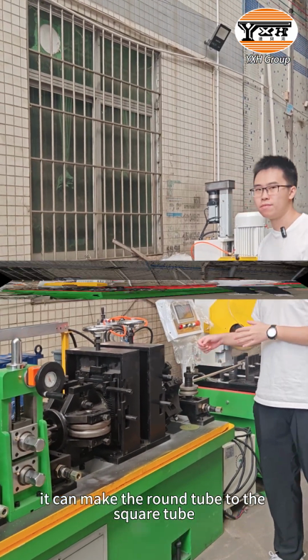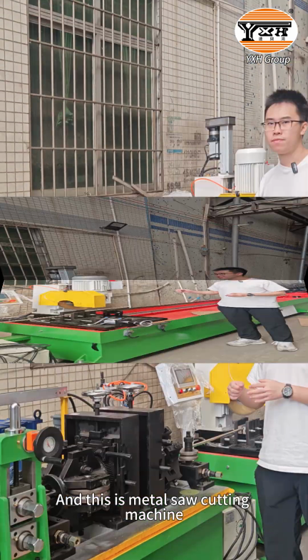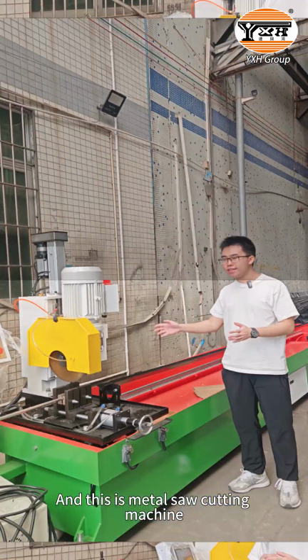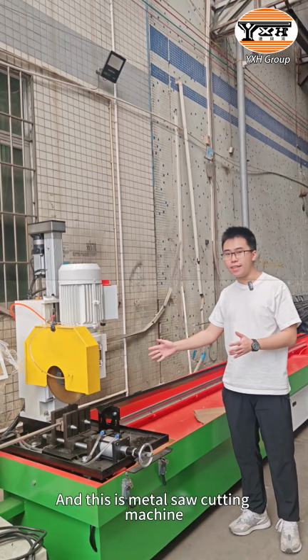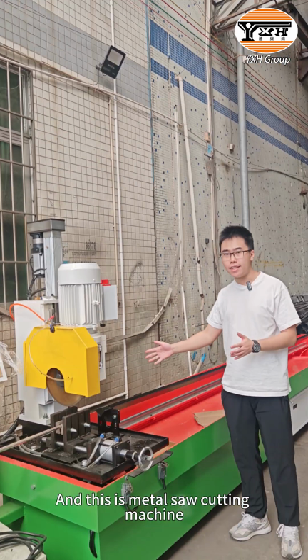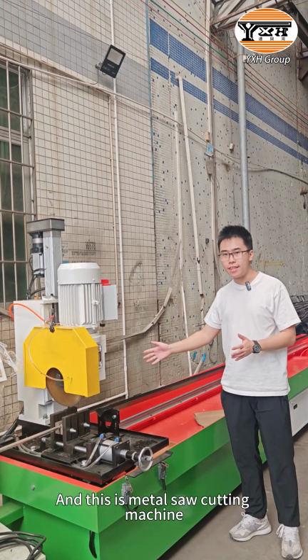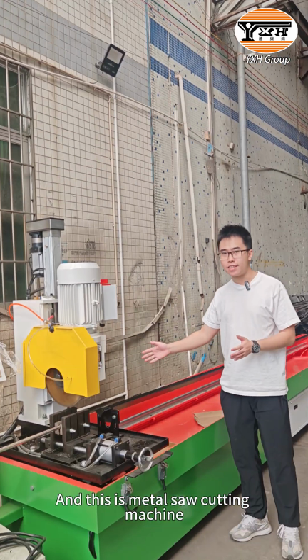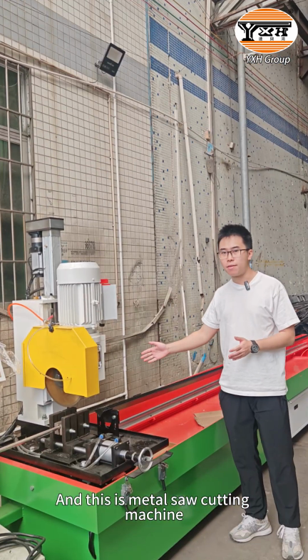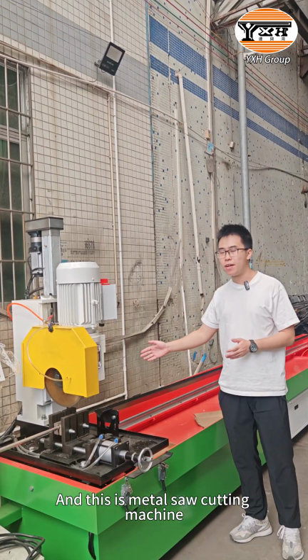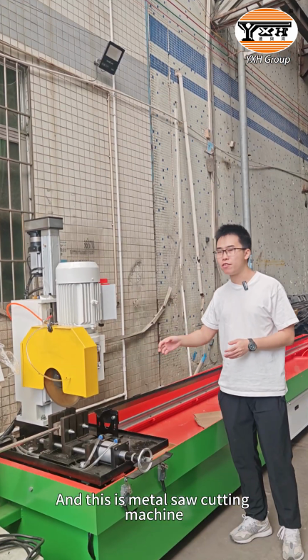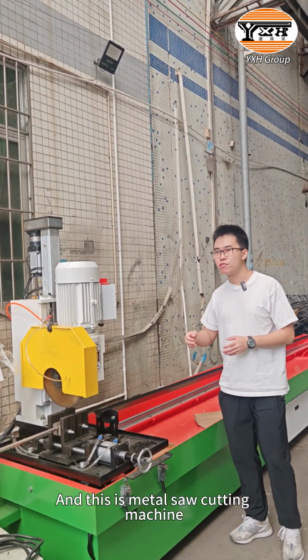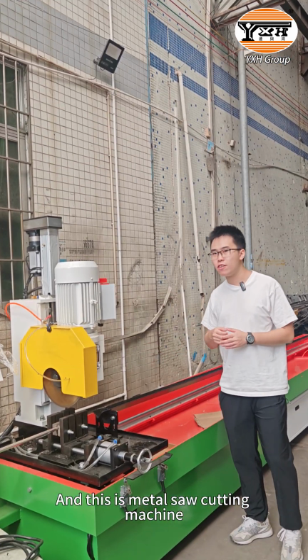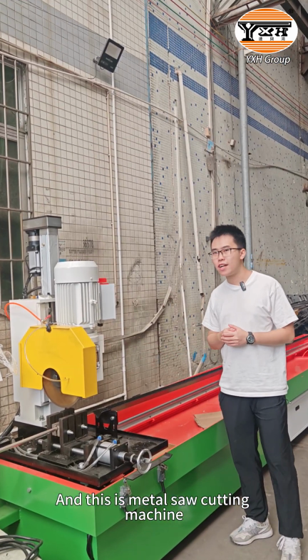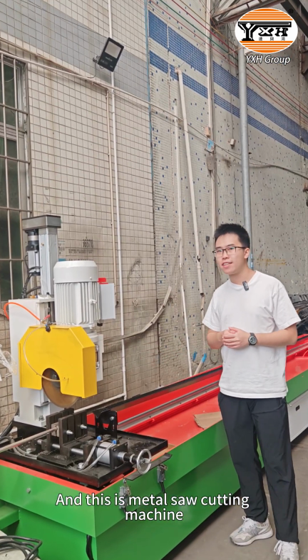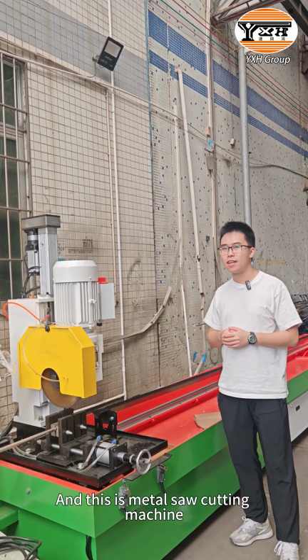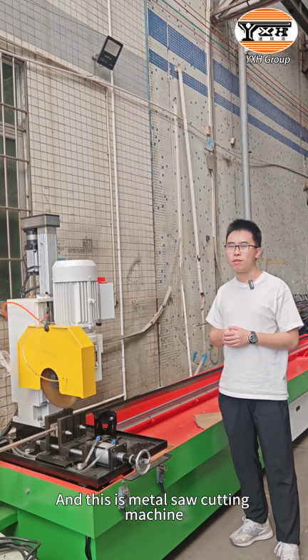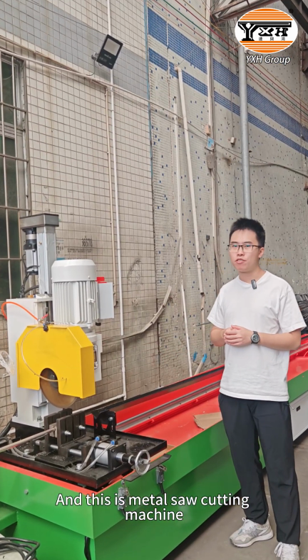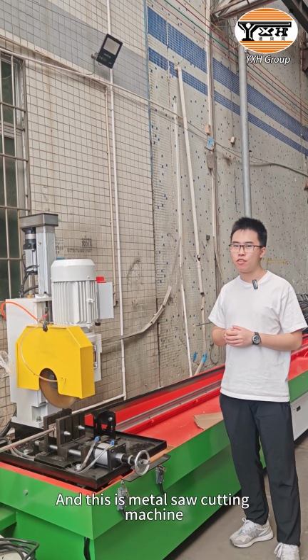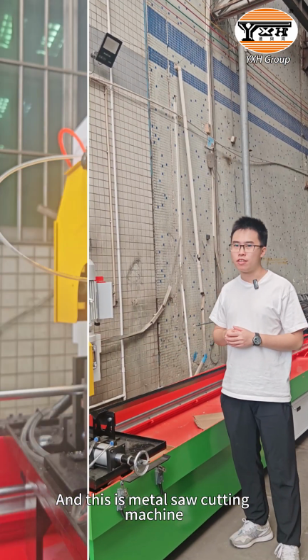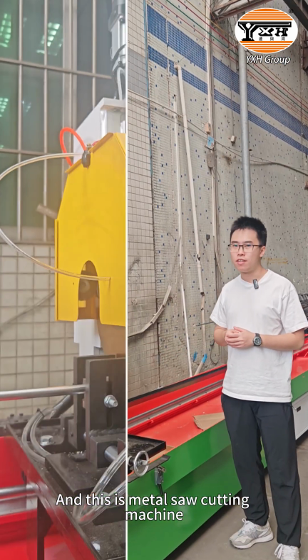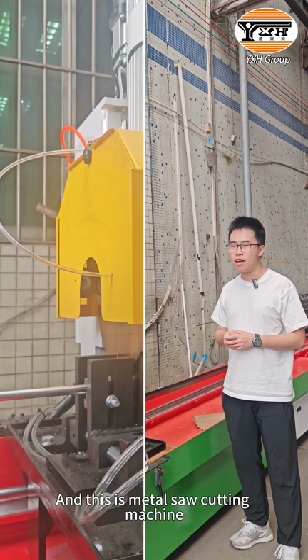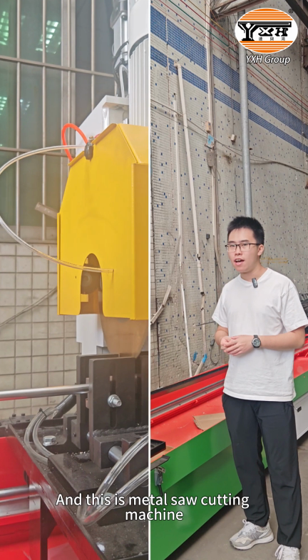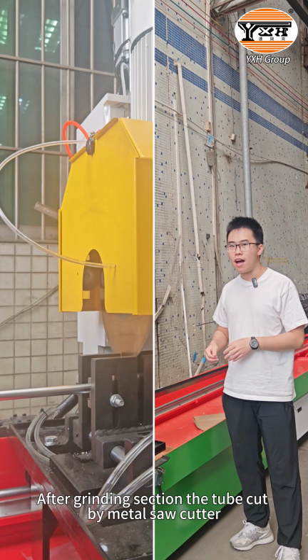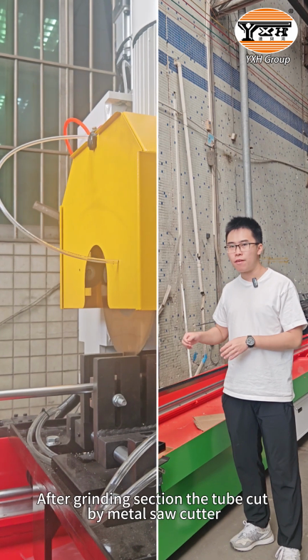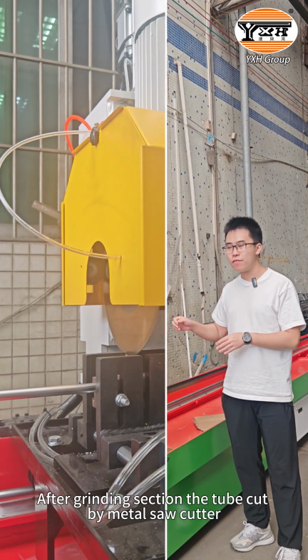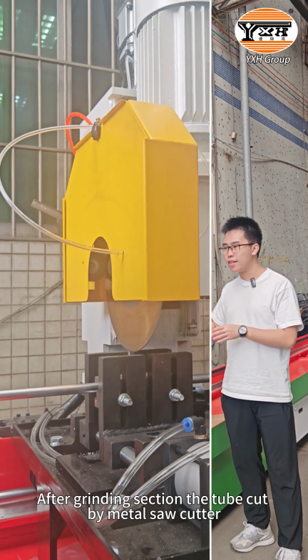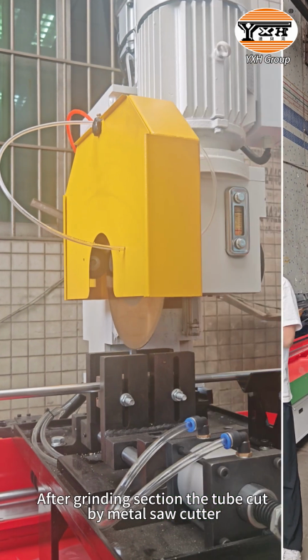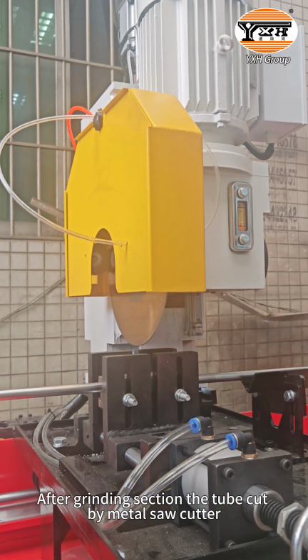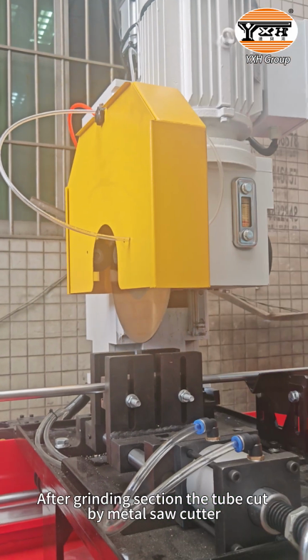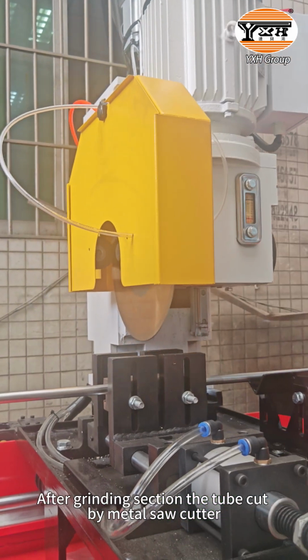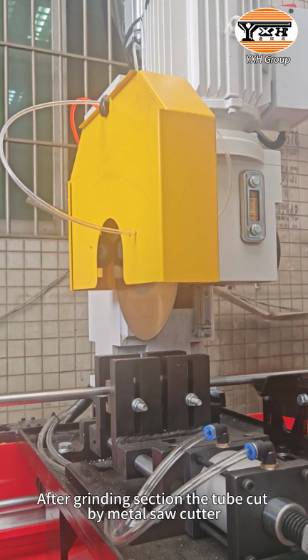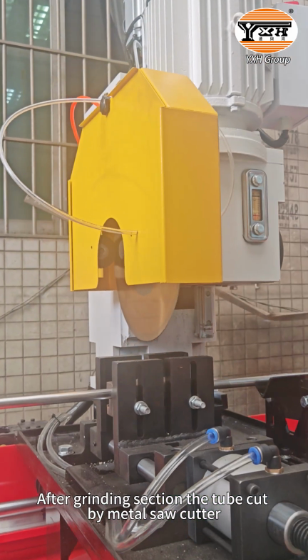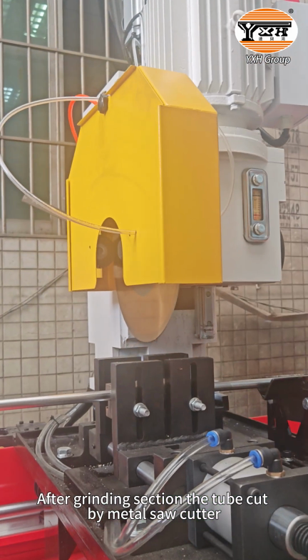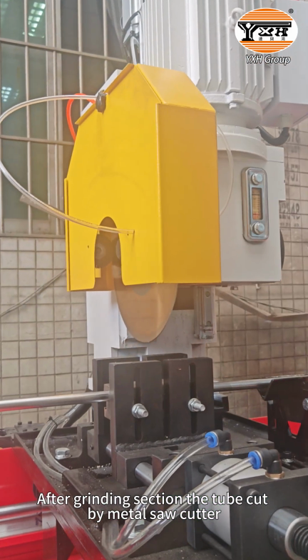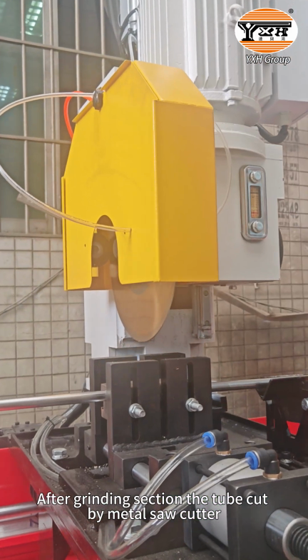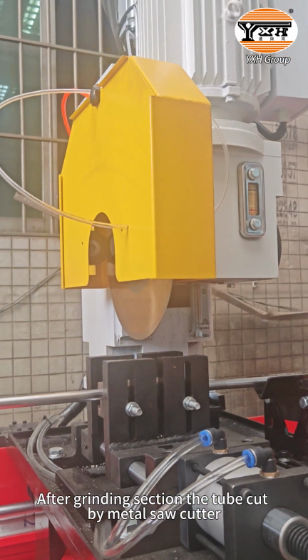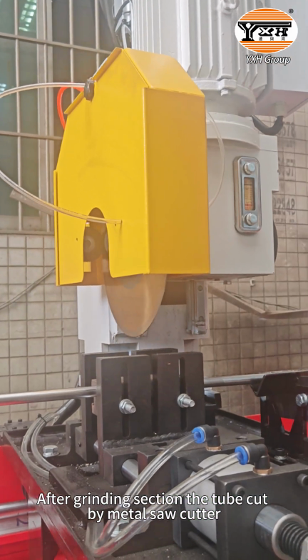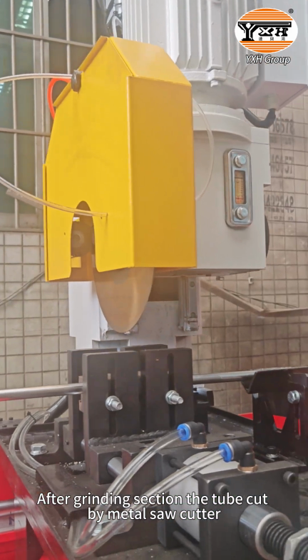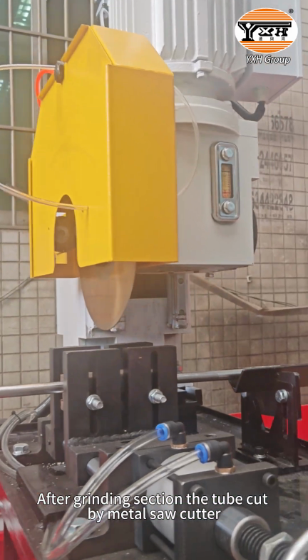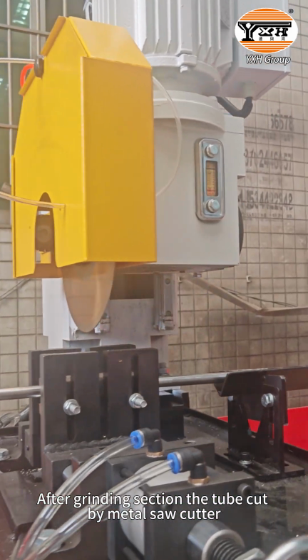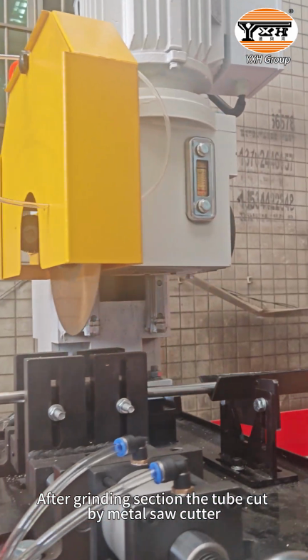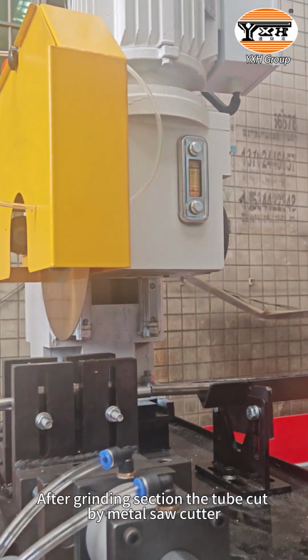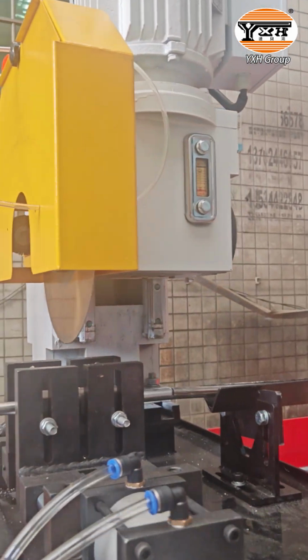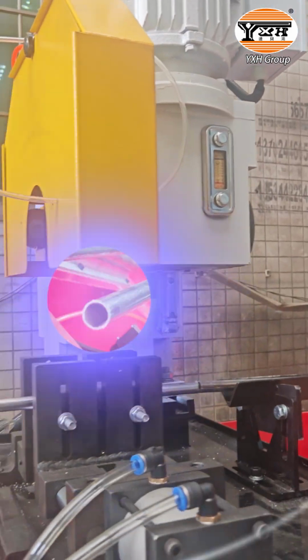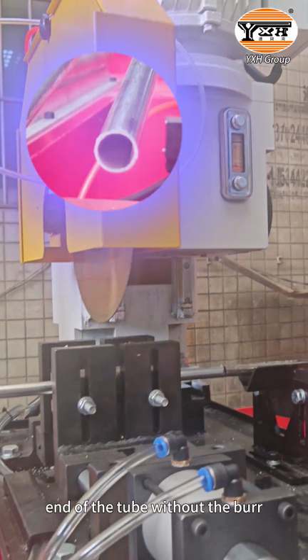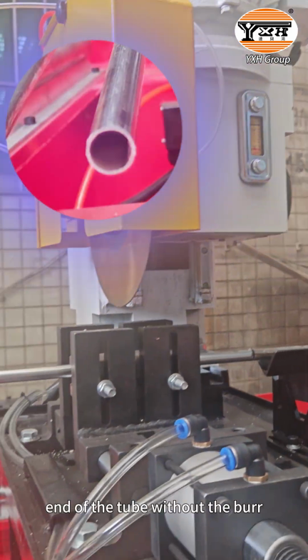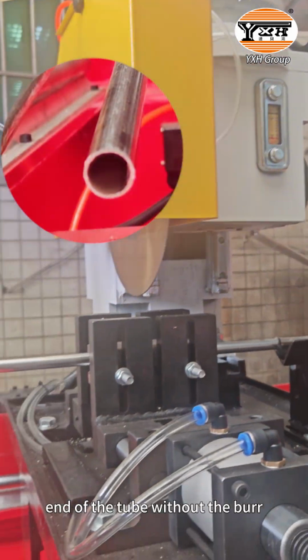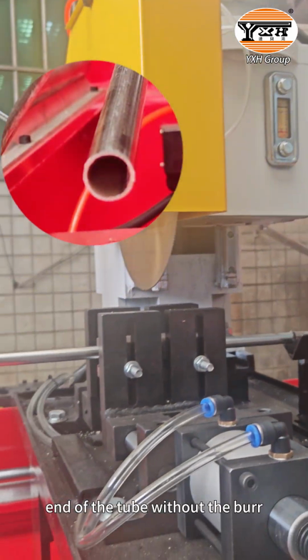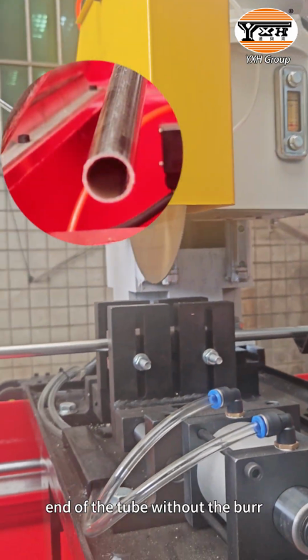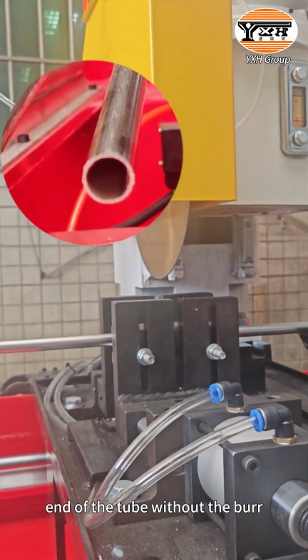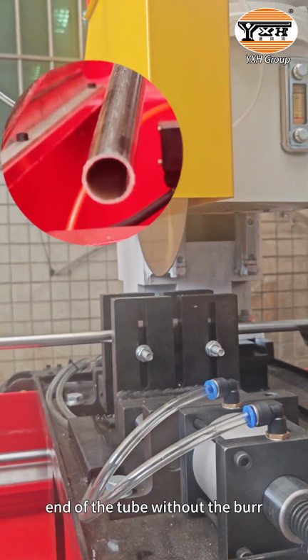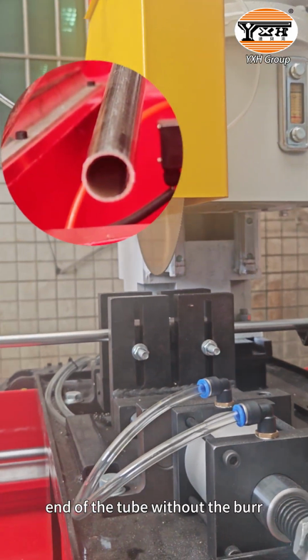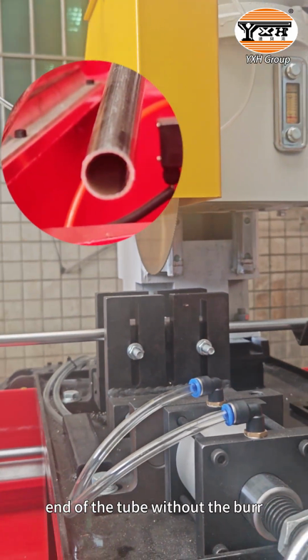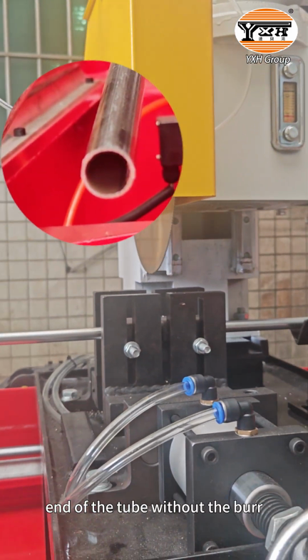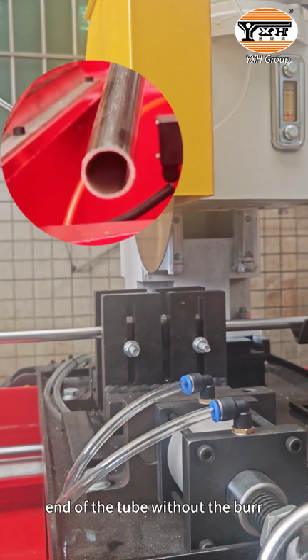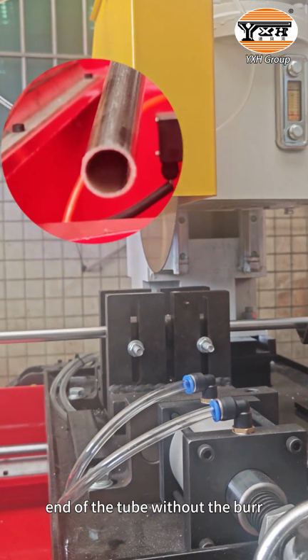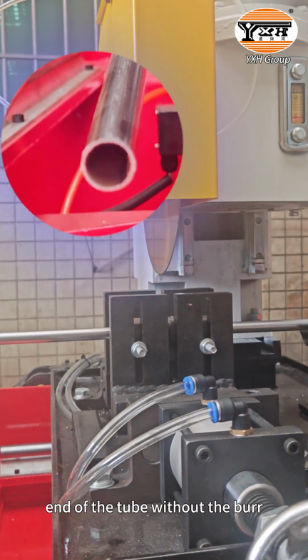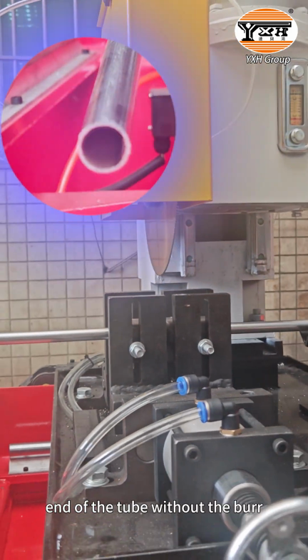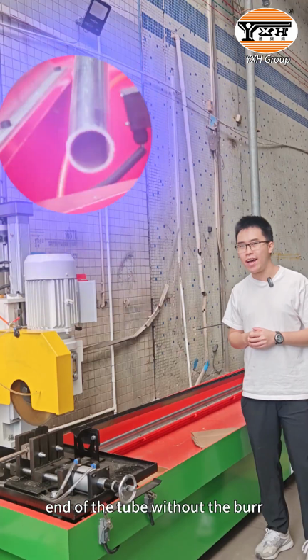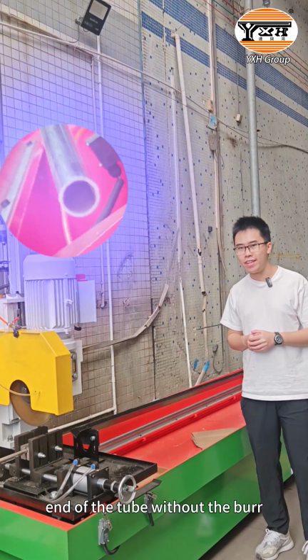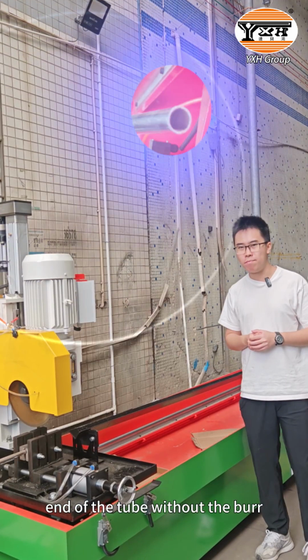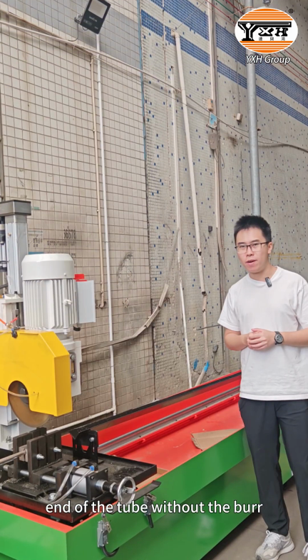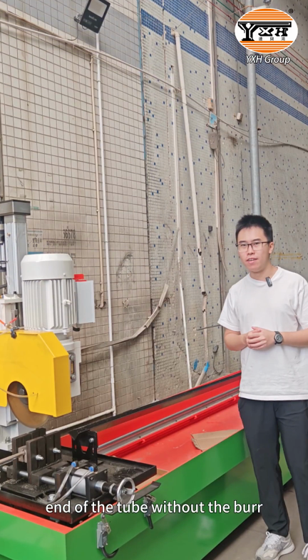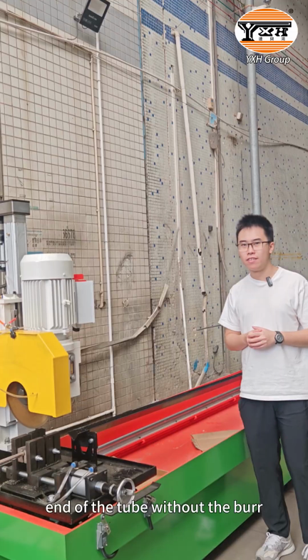This is the metal saw cutting machine. After cutting with the metal saw cutter, the end of the tube is clean without any burrs.